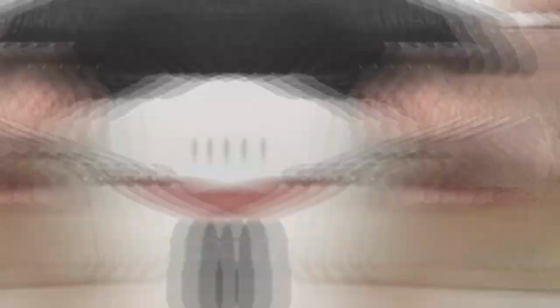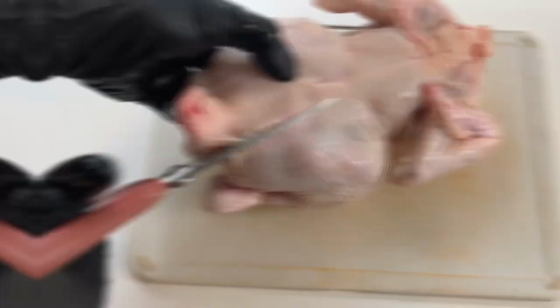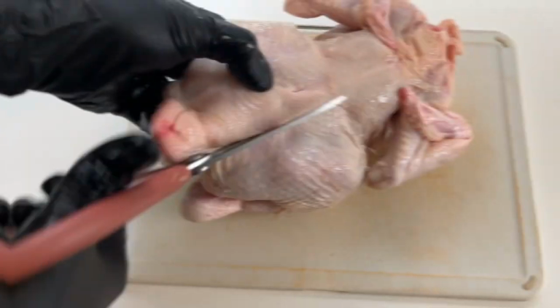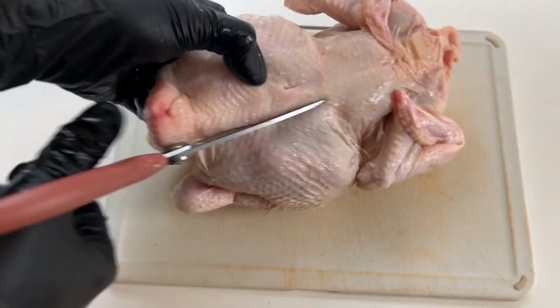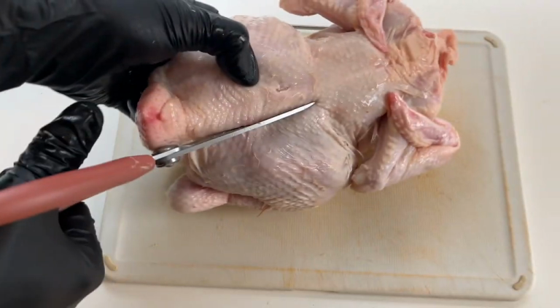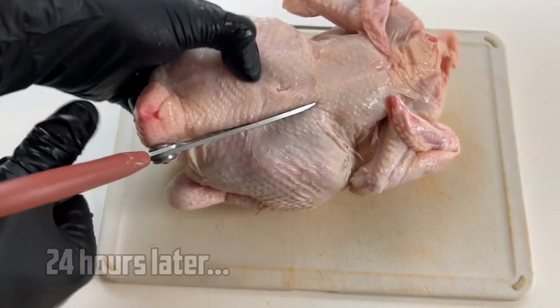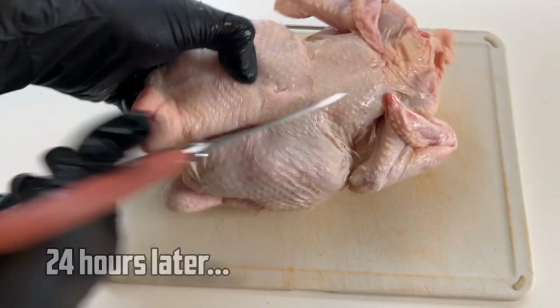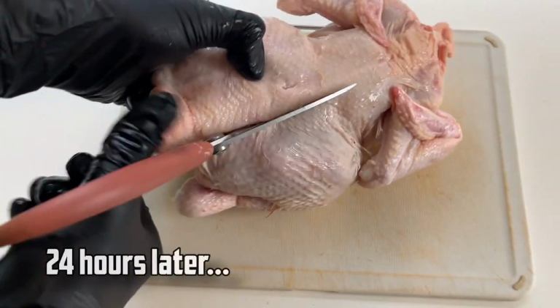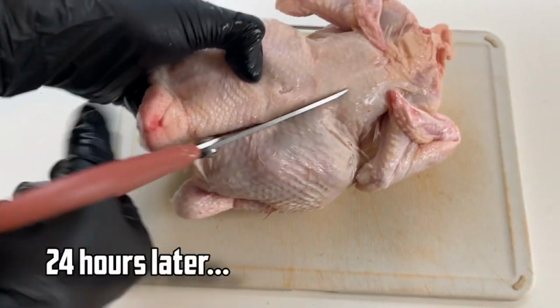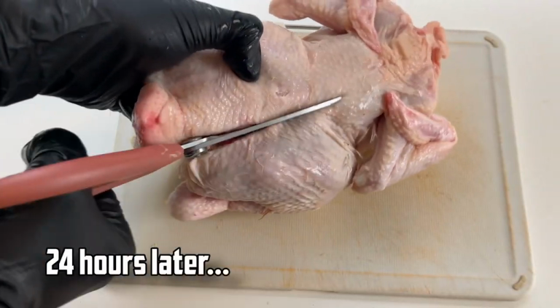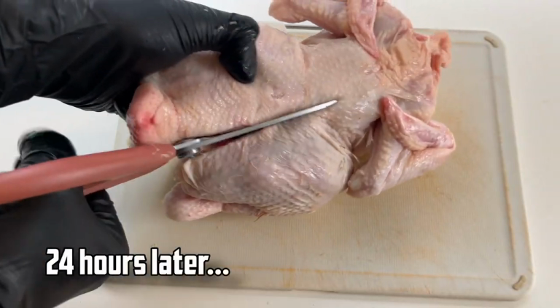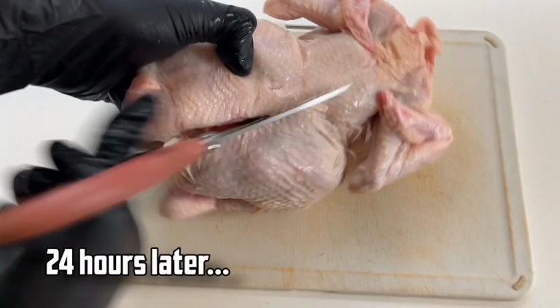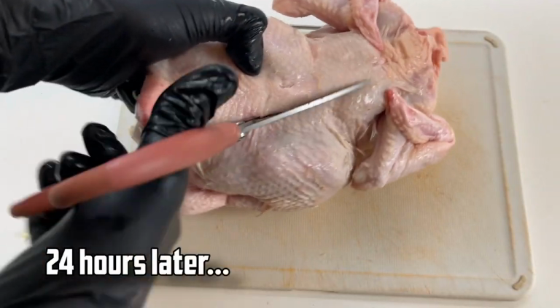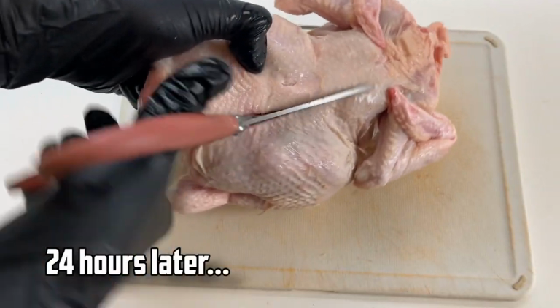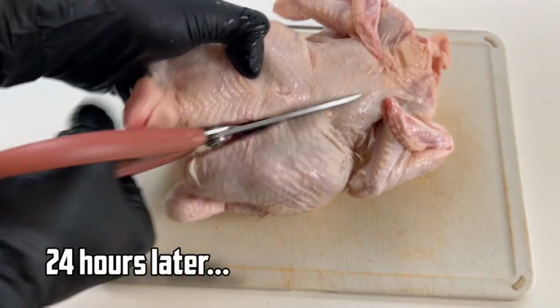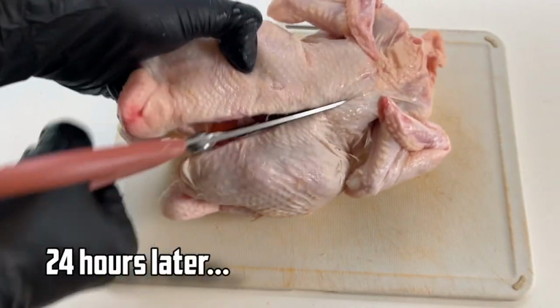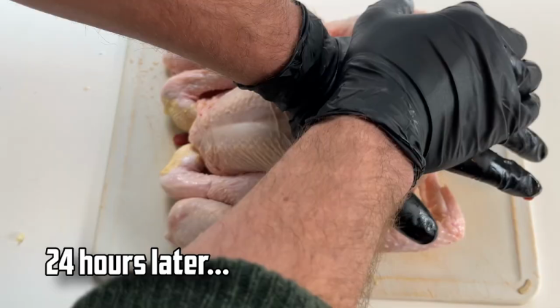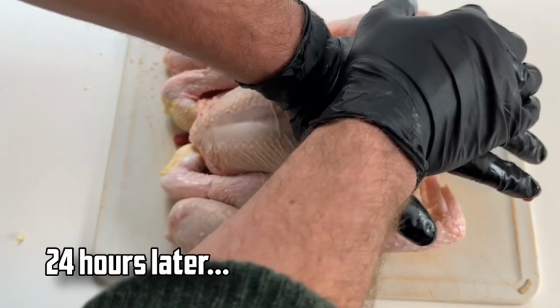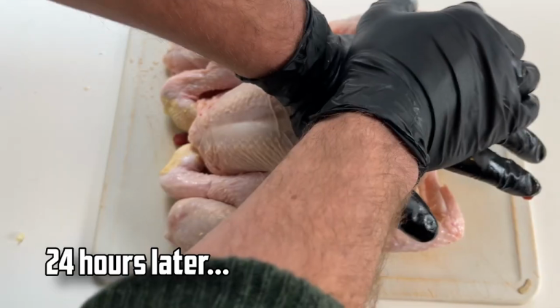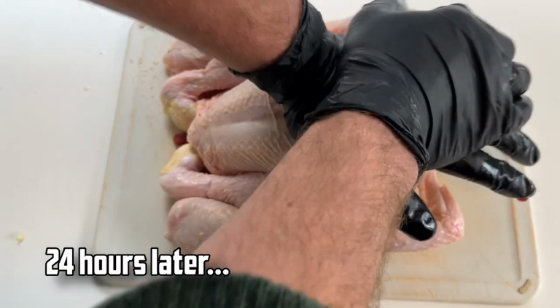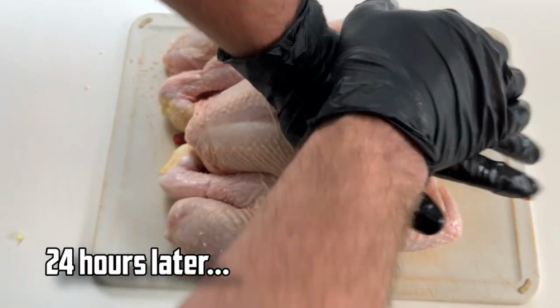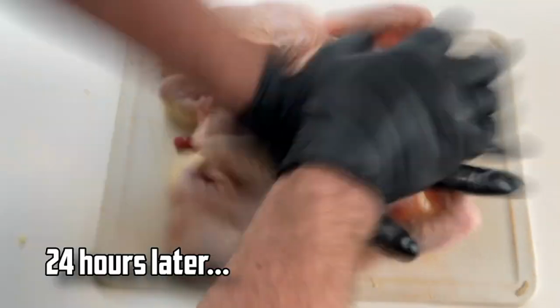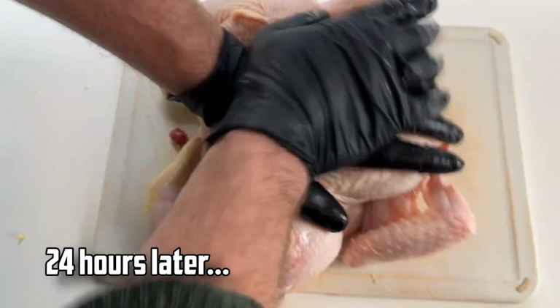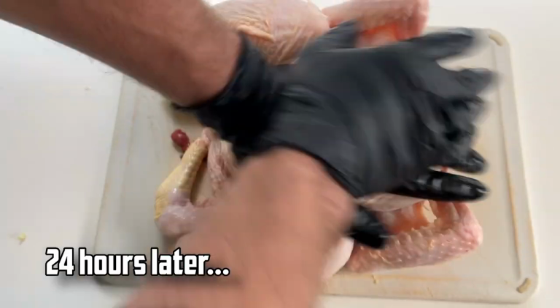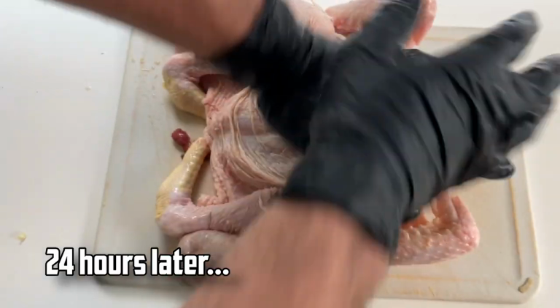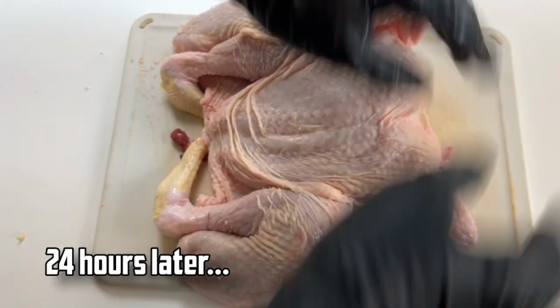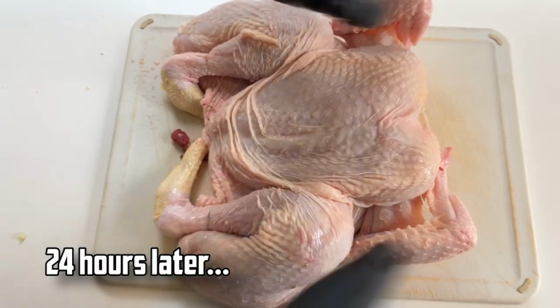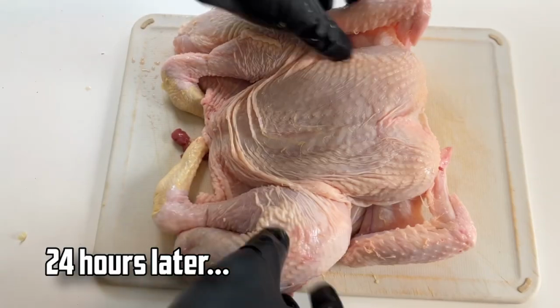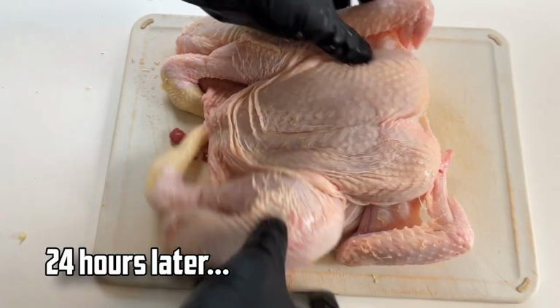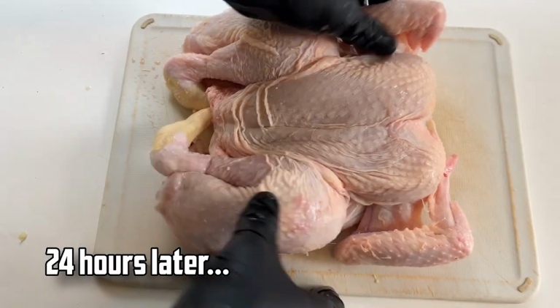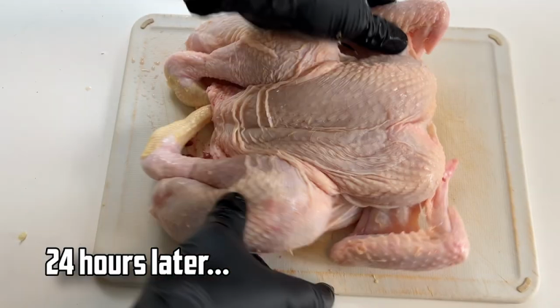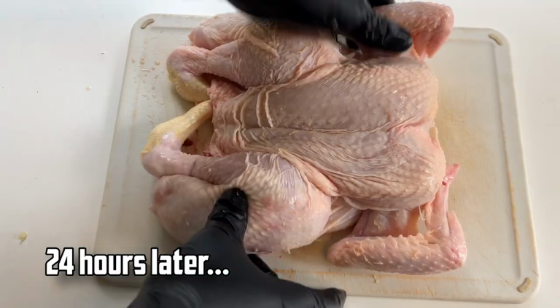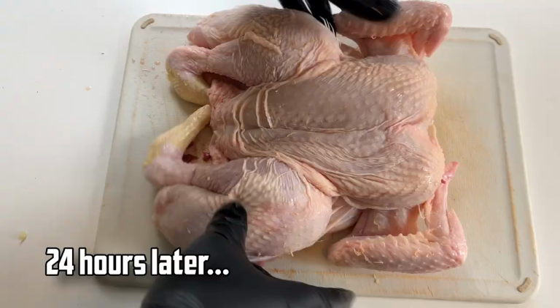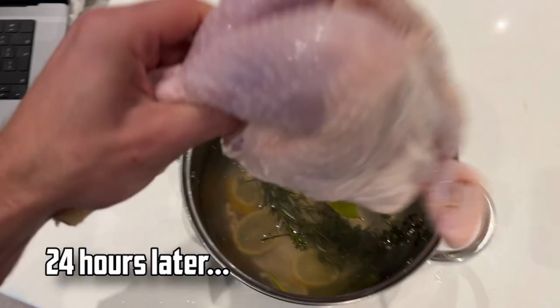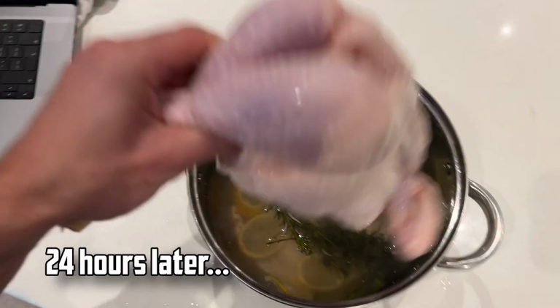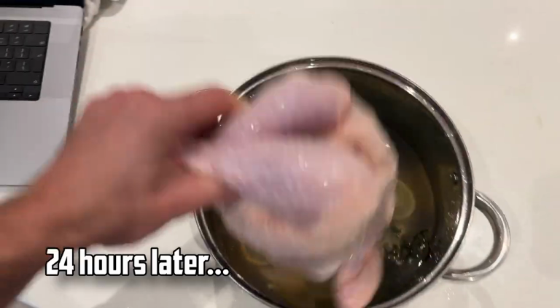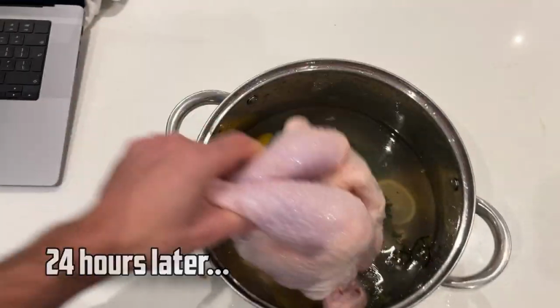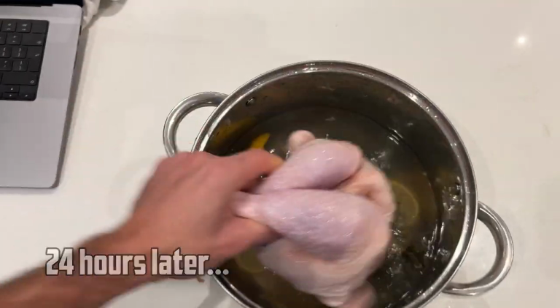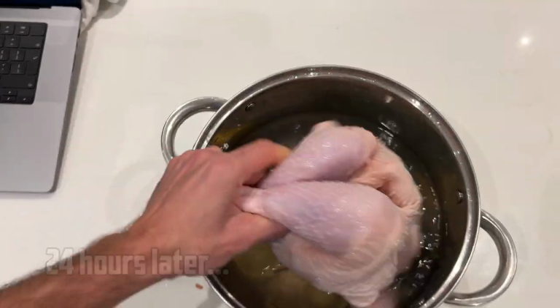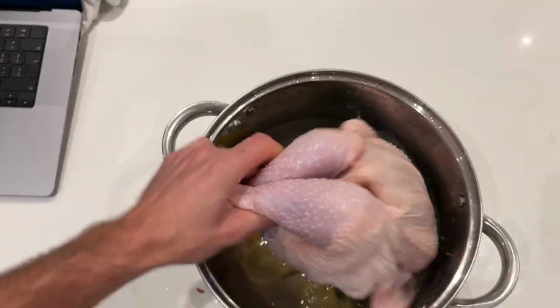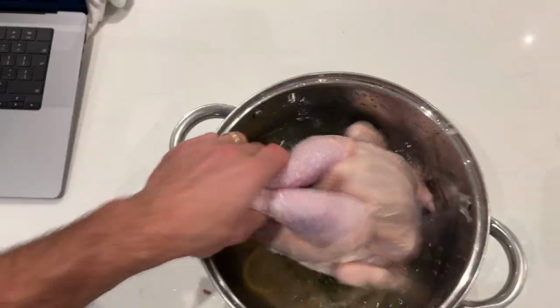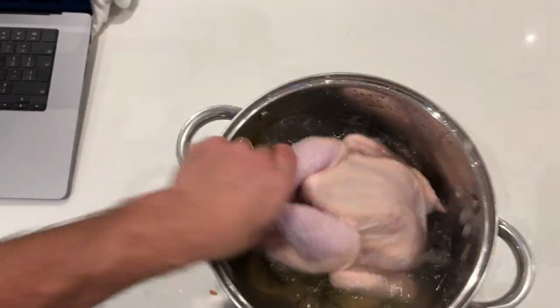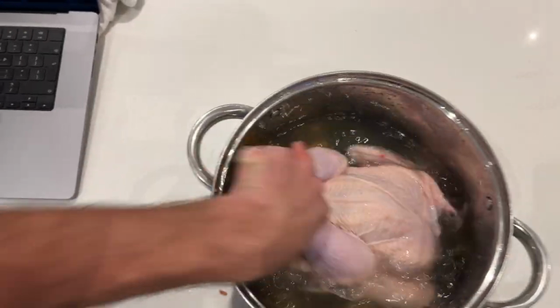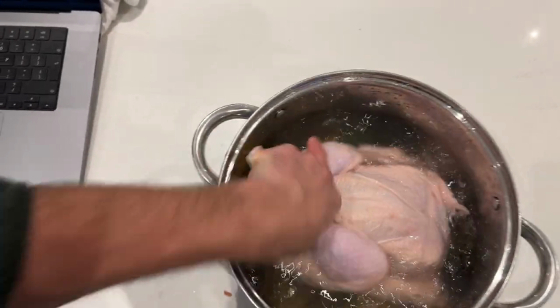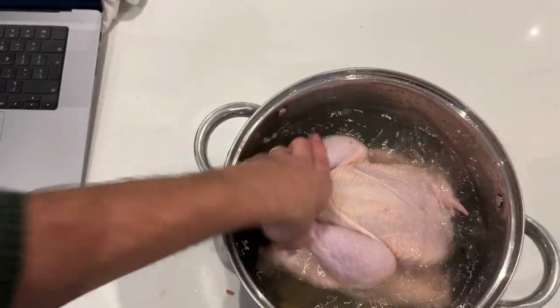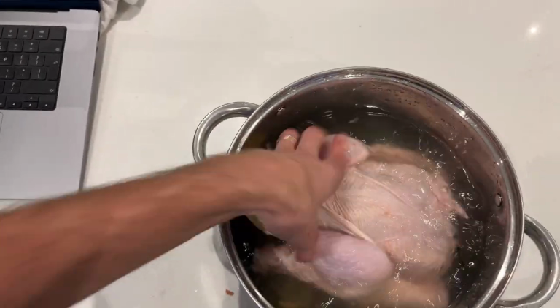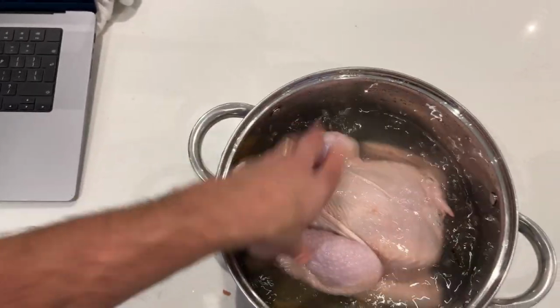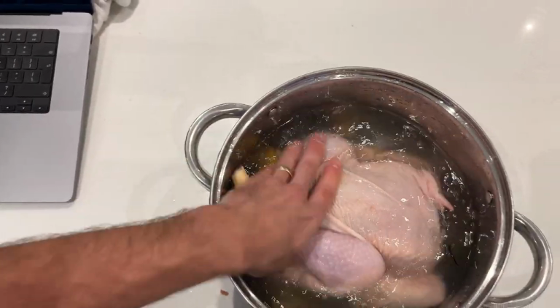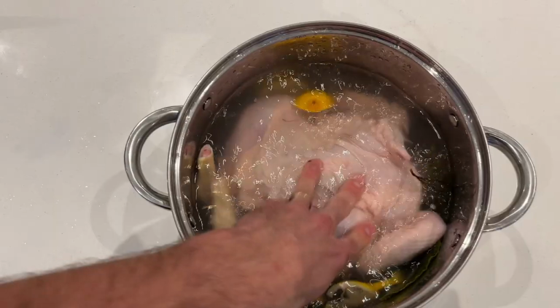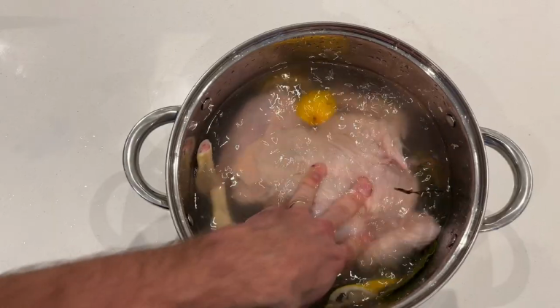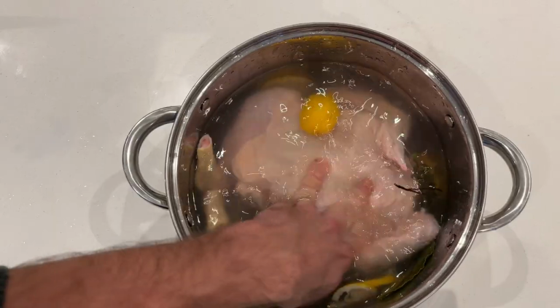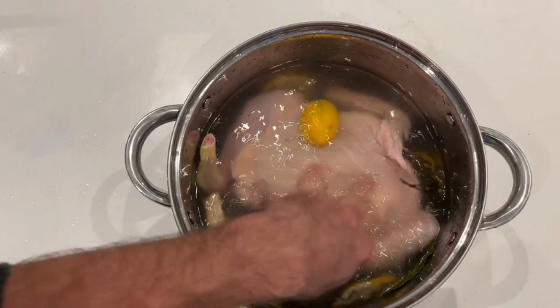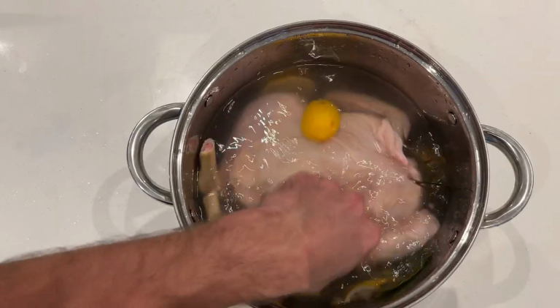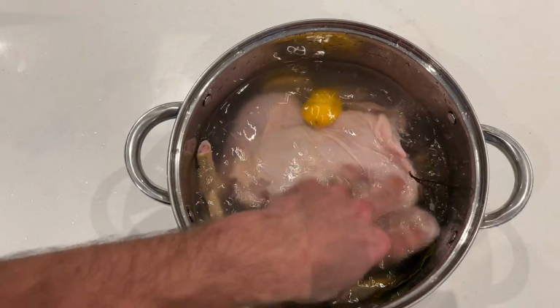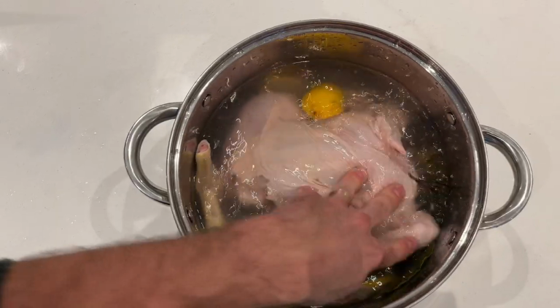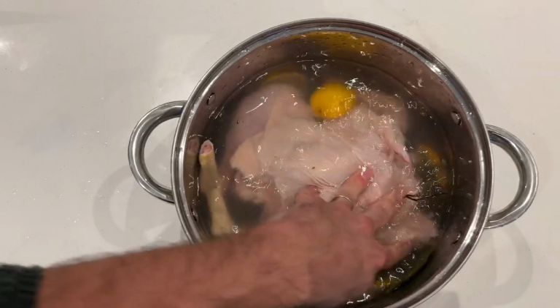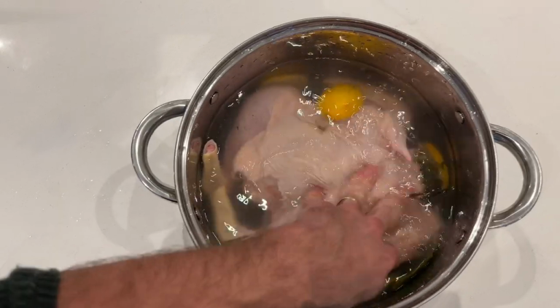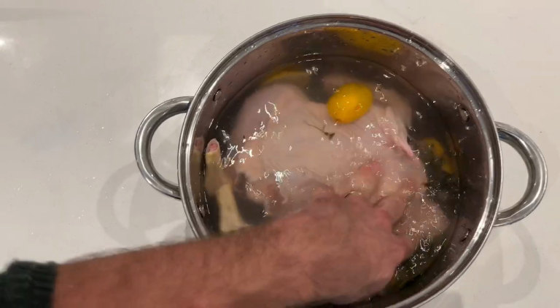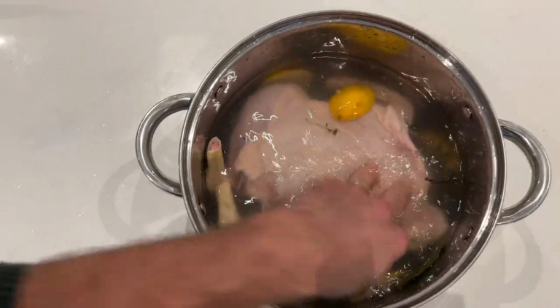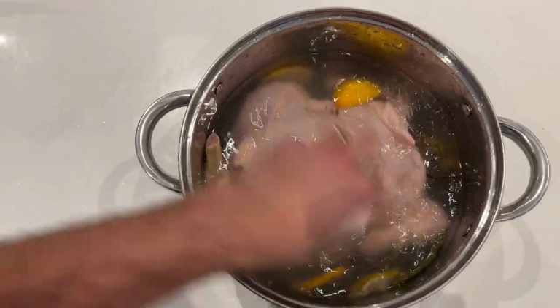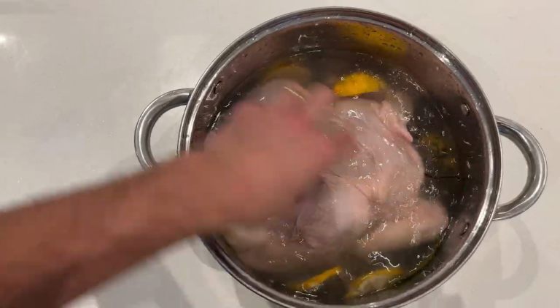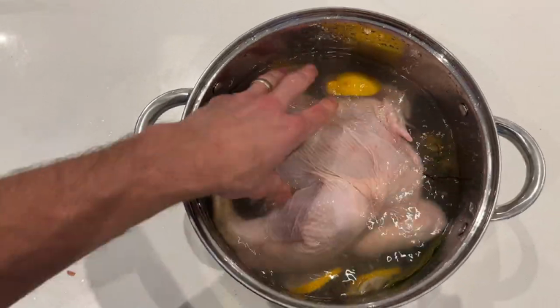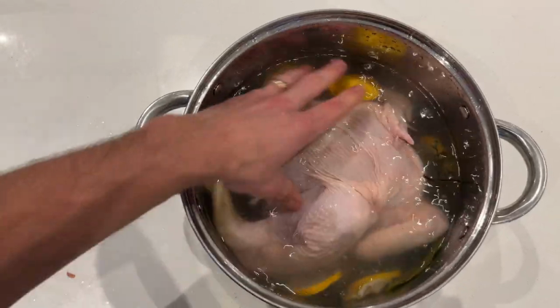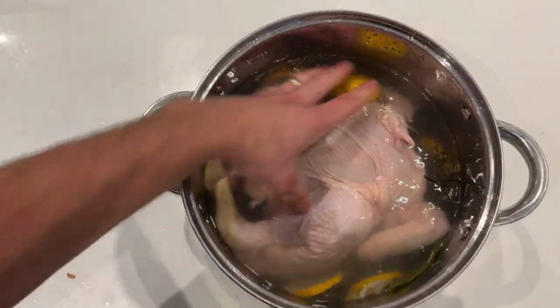The brine's been in the fridge for 24 hours. I'm now going to spatchcock the chicken and dunk it in there for another 24 hours to hopefully absorb all of that lovely flavour.